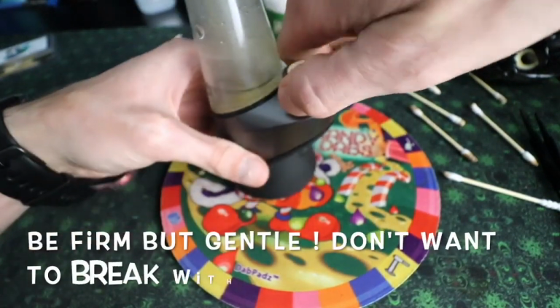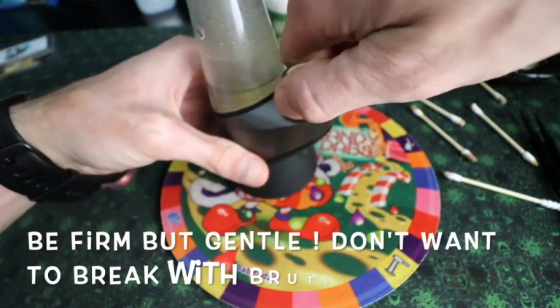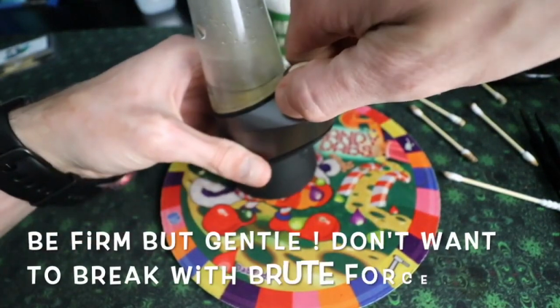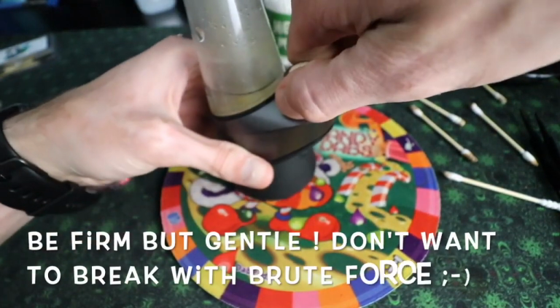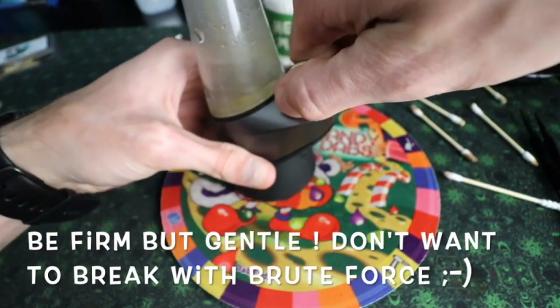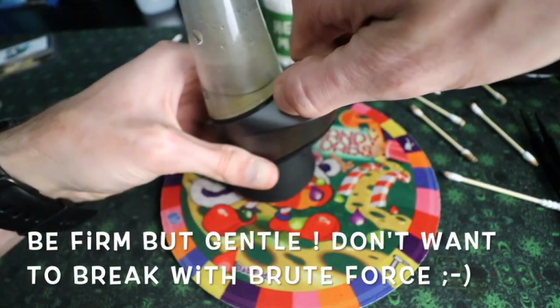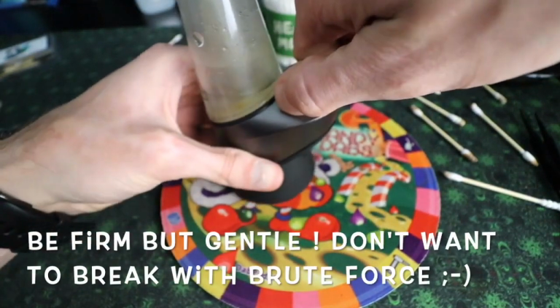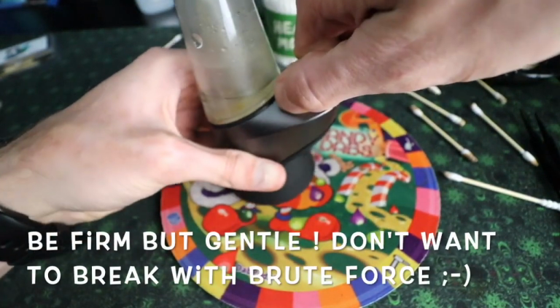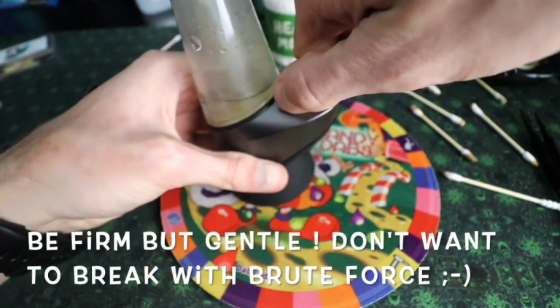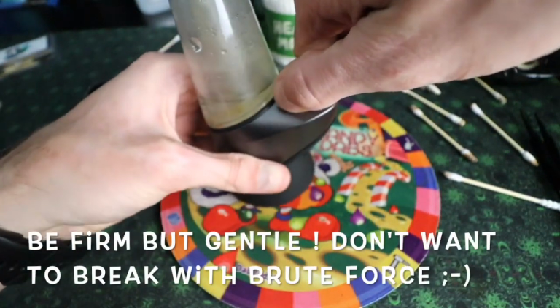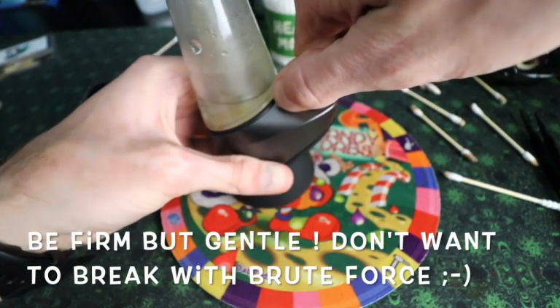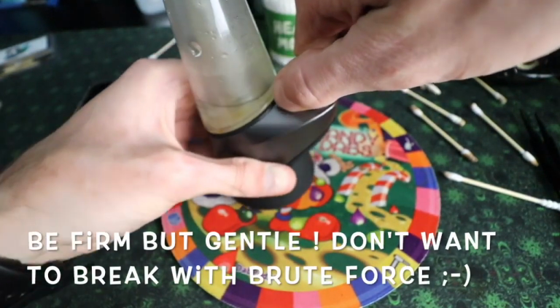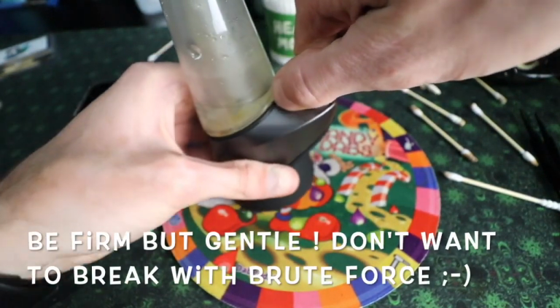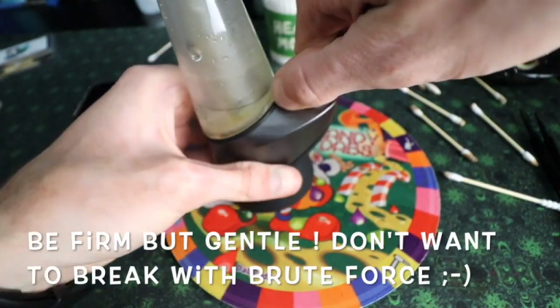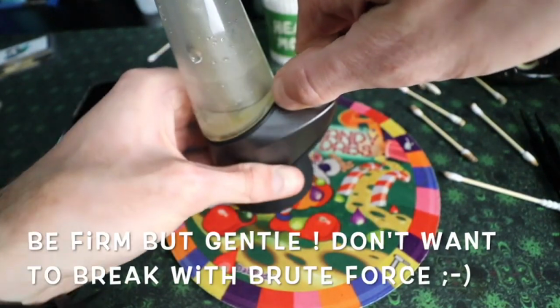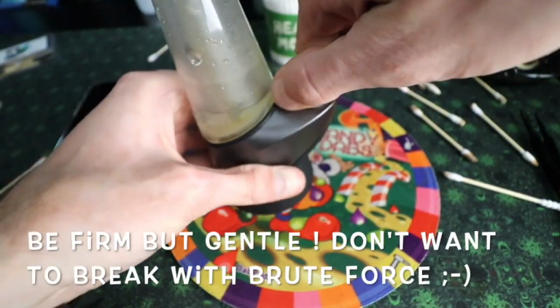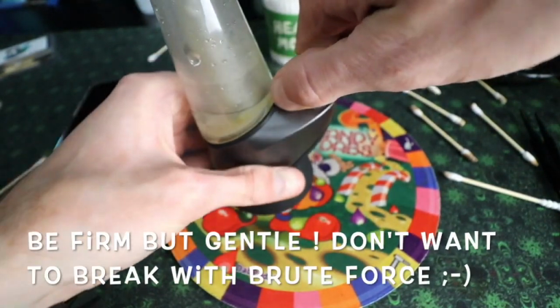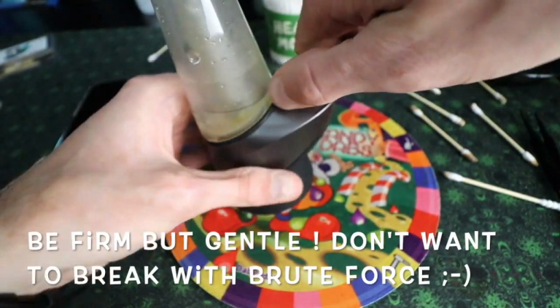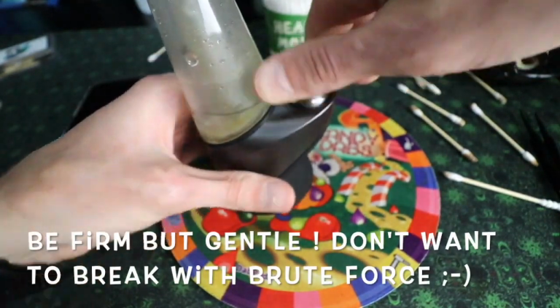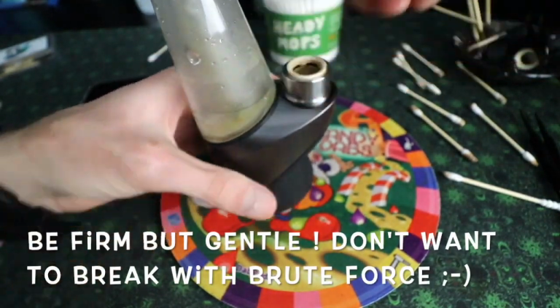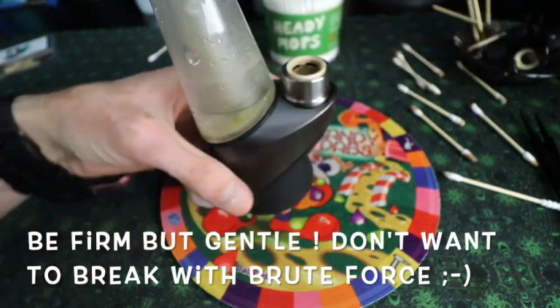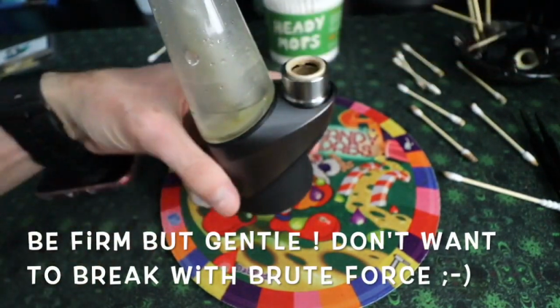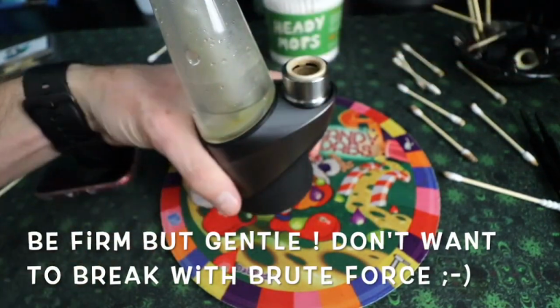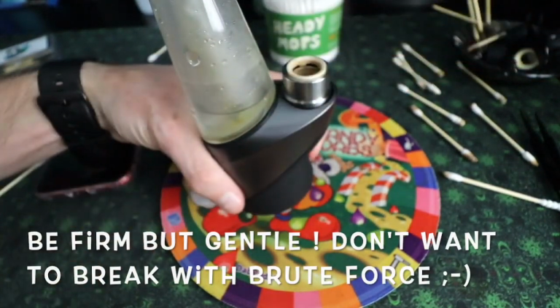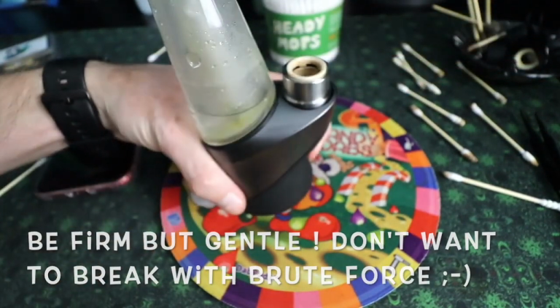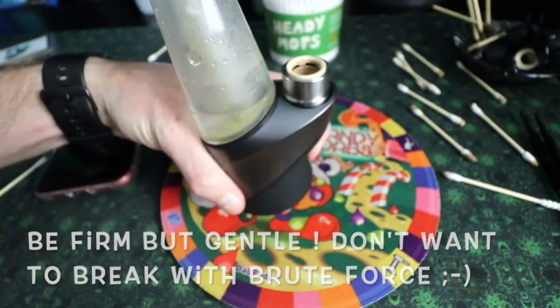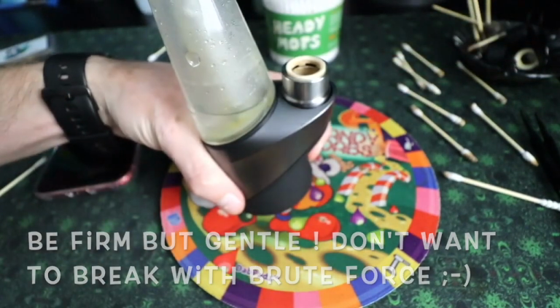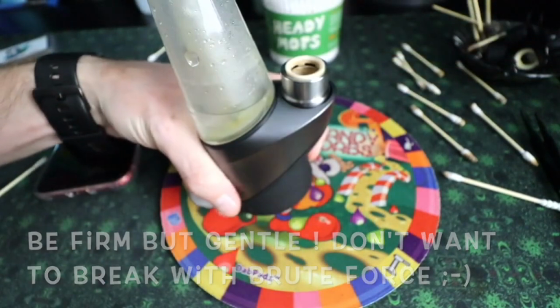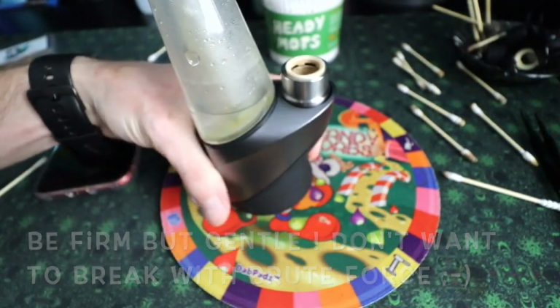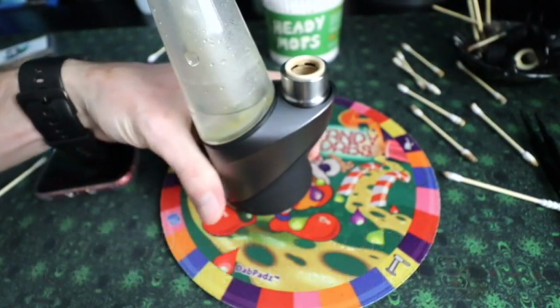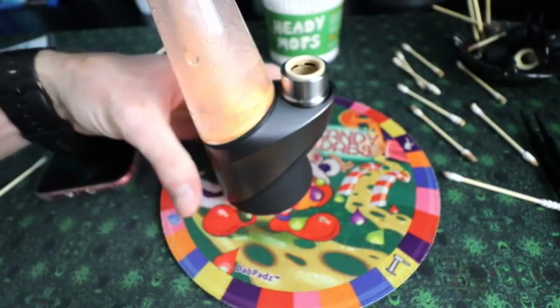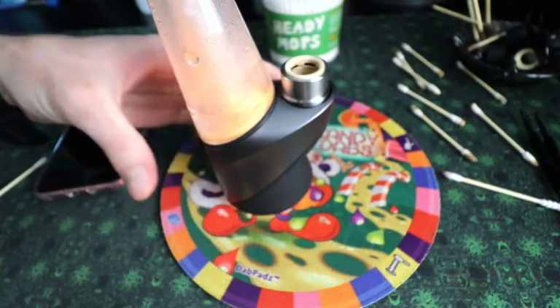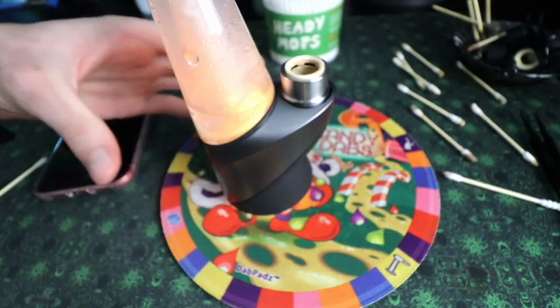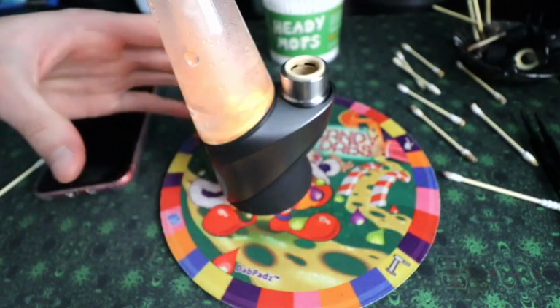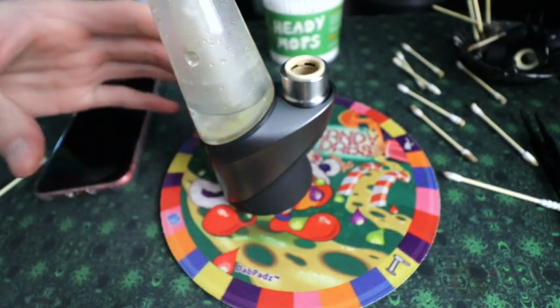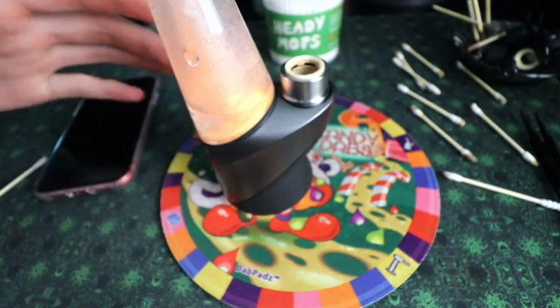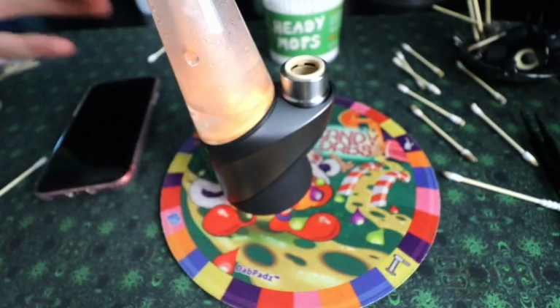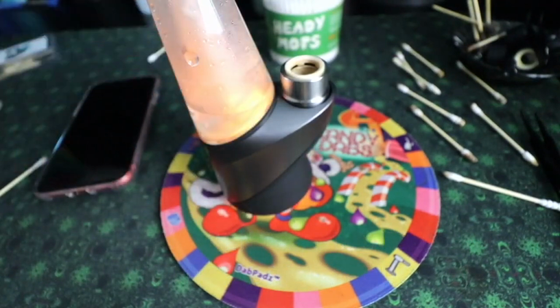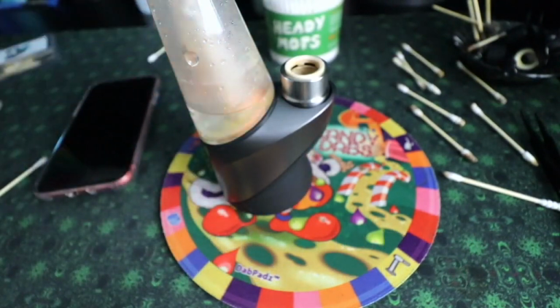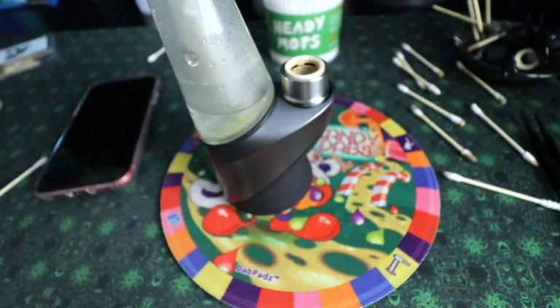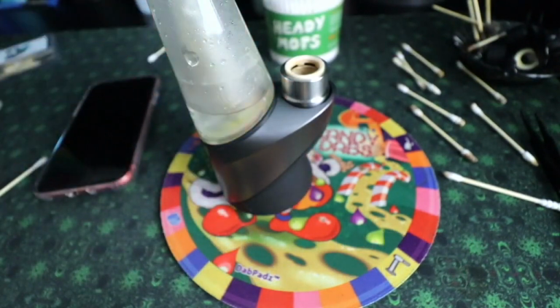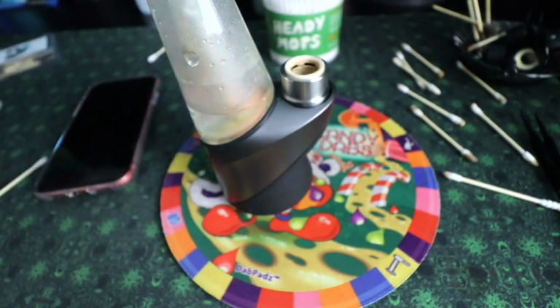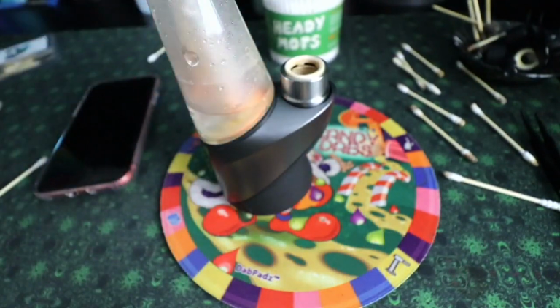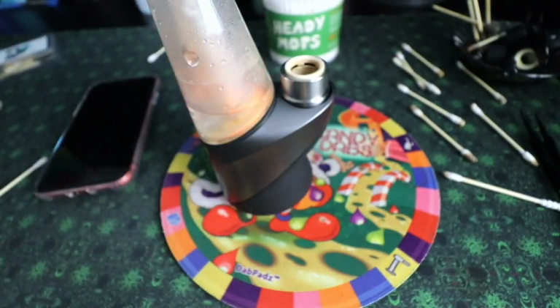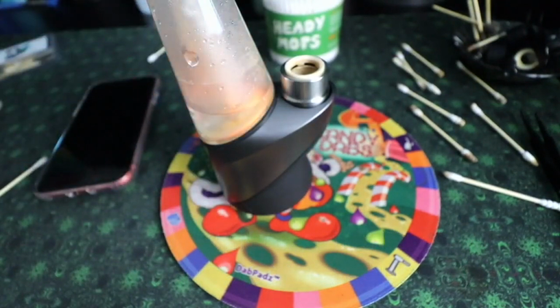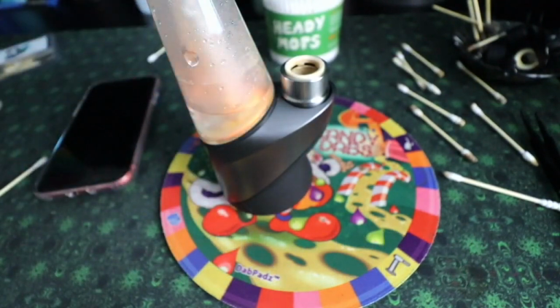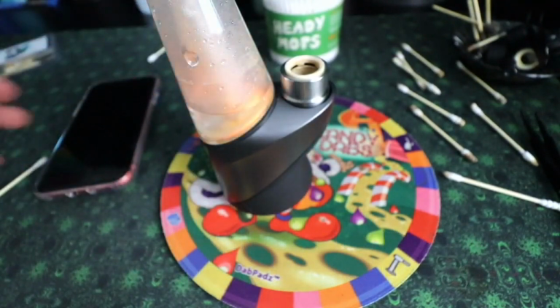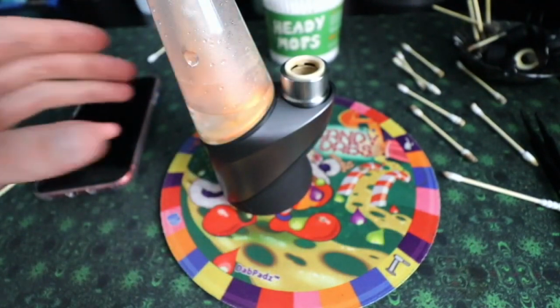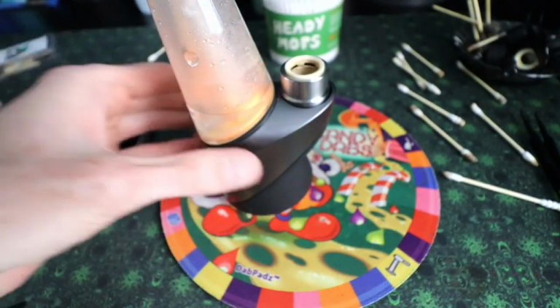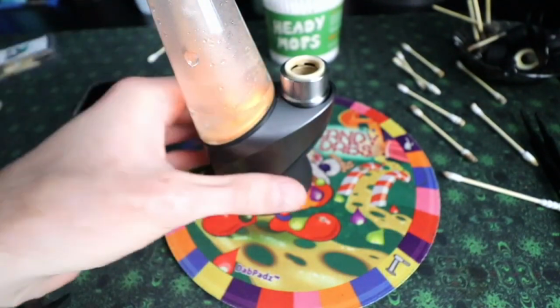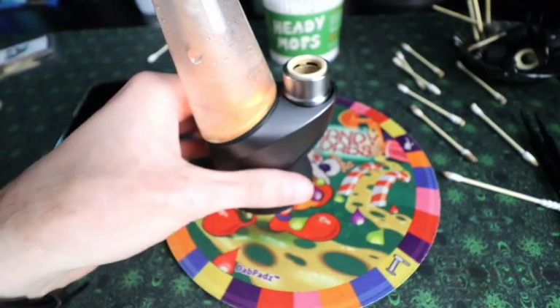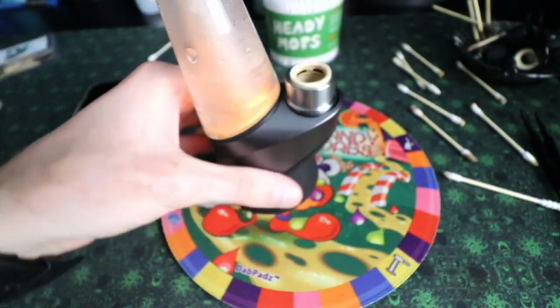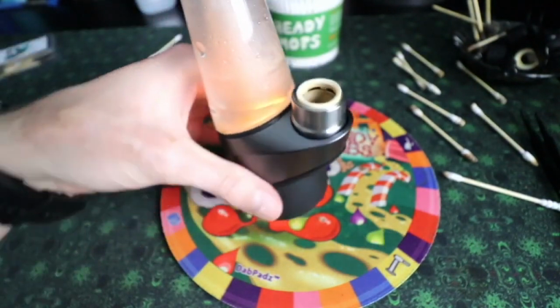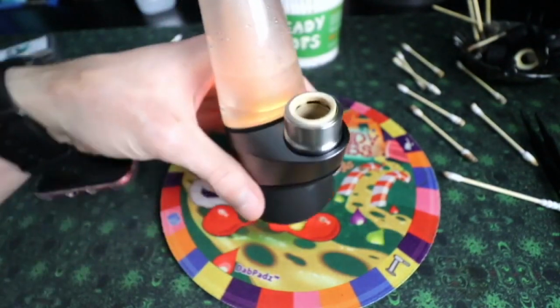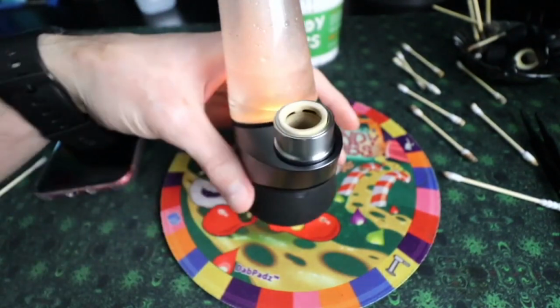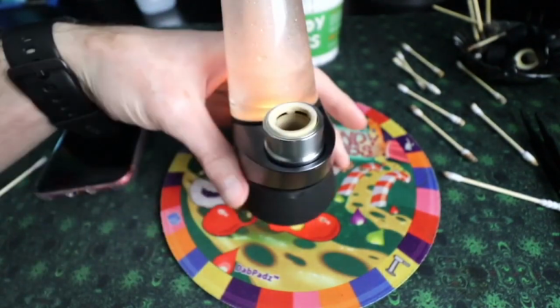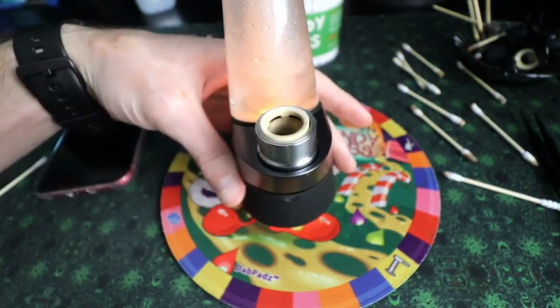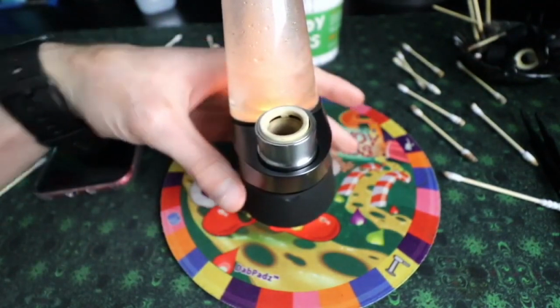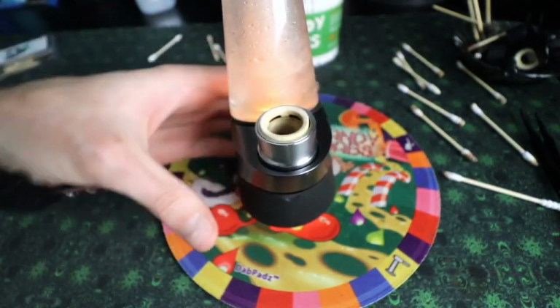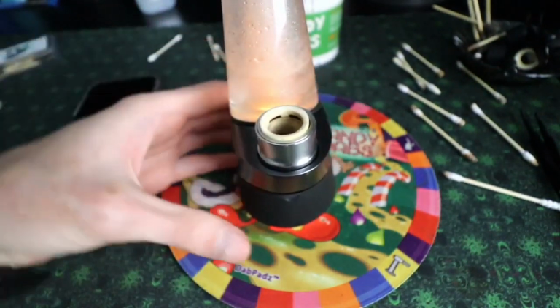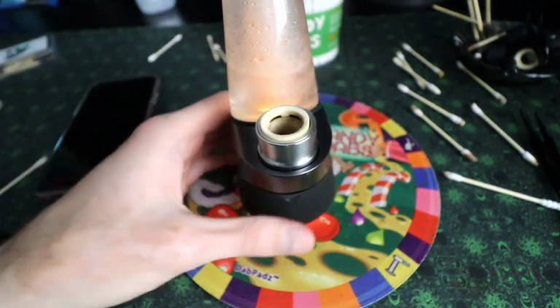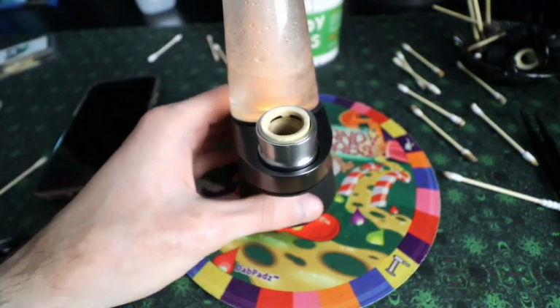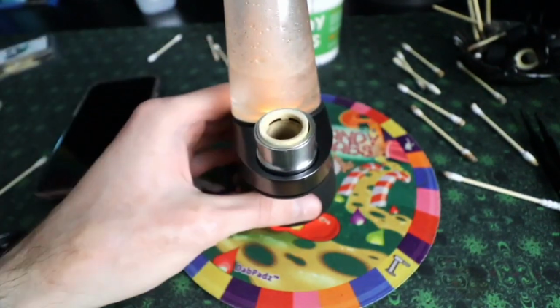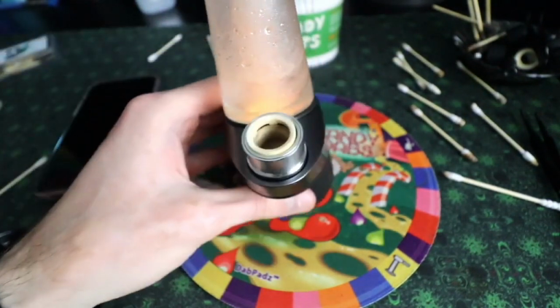Tighten, tighten, tighten until you are there and boom, you're good to go.